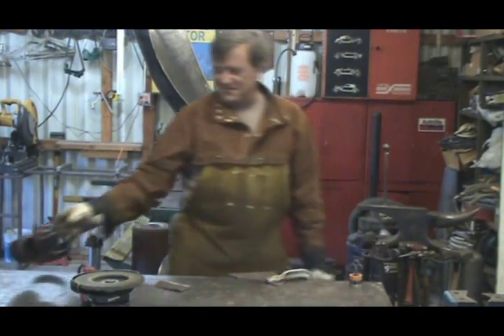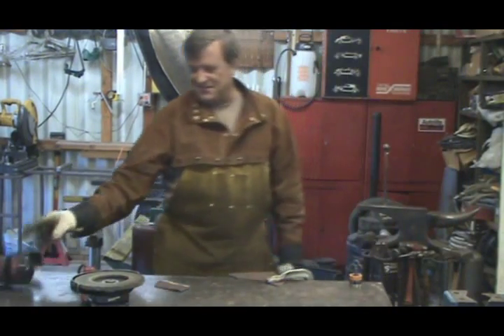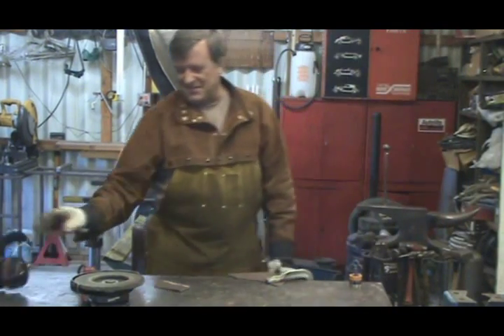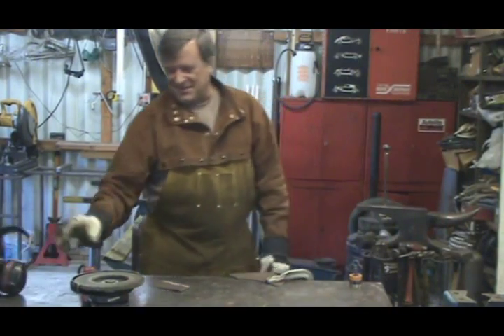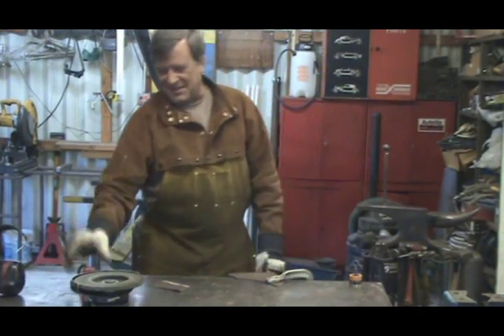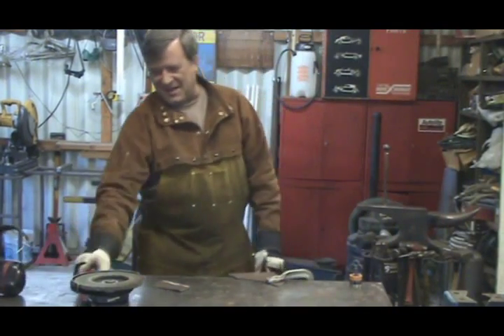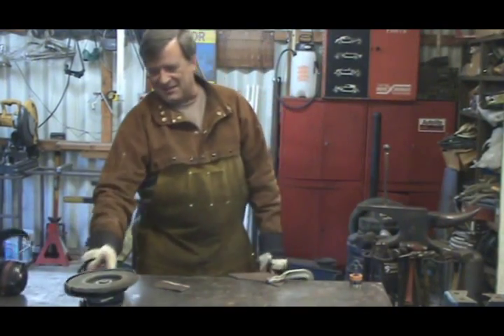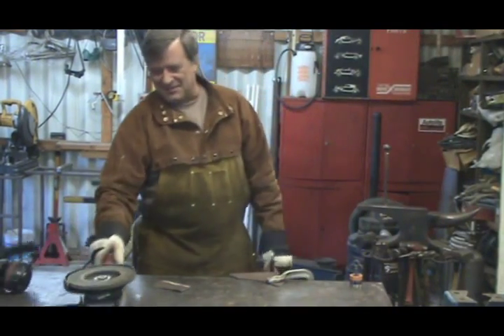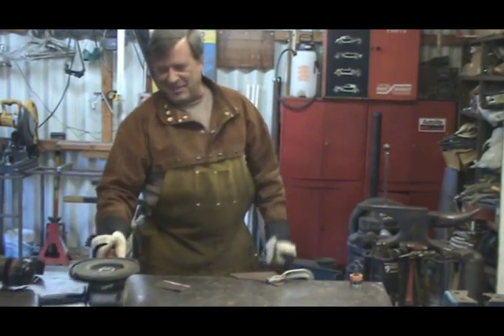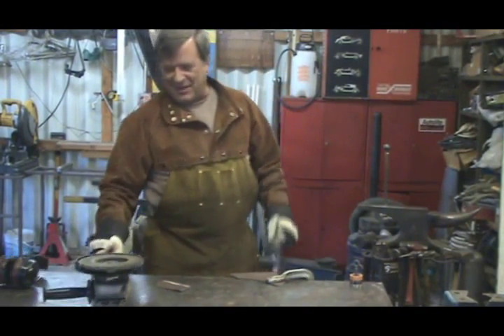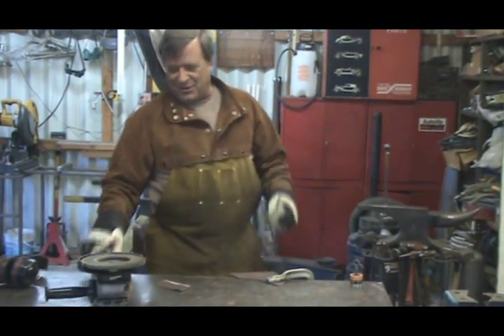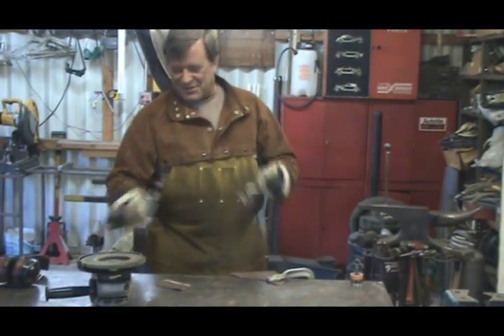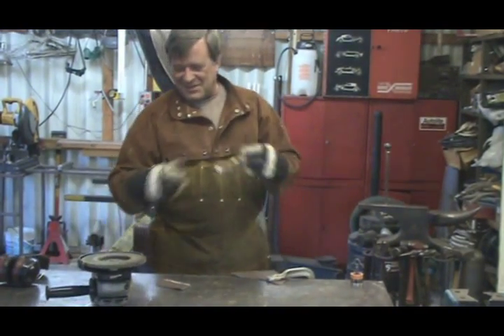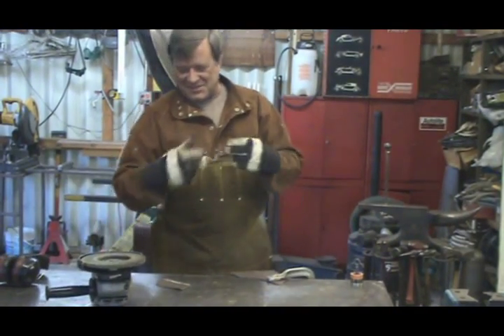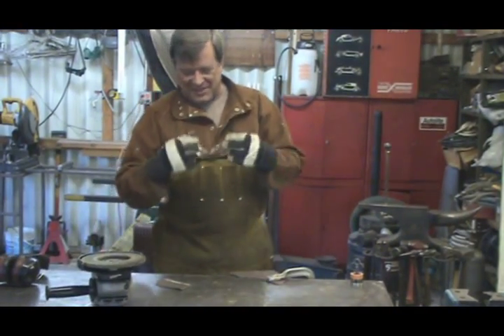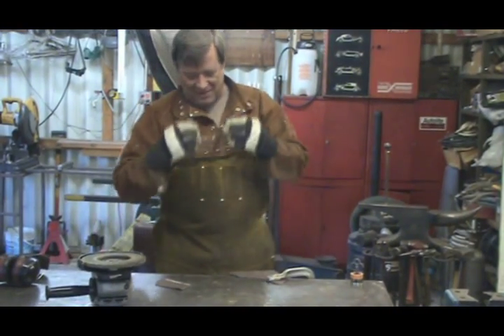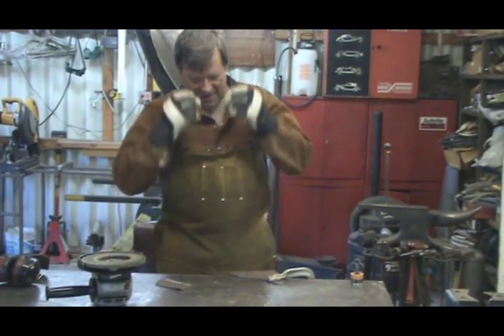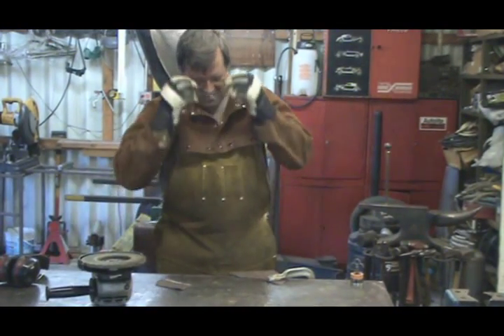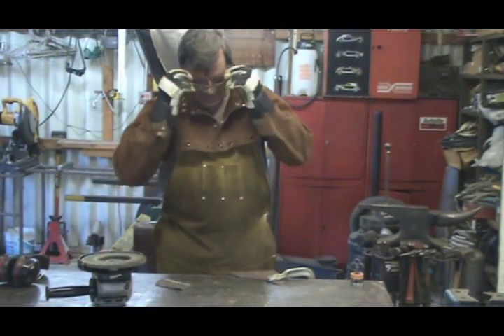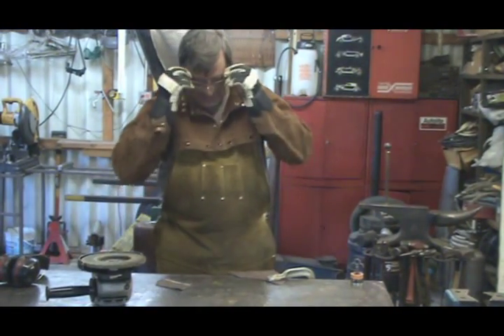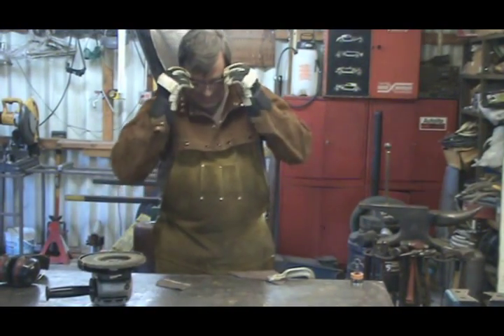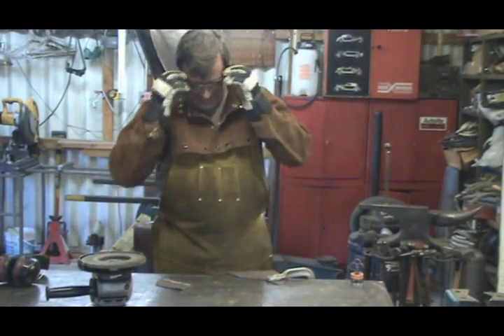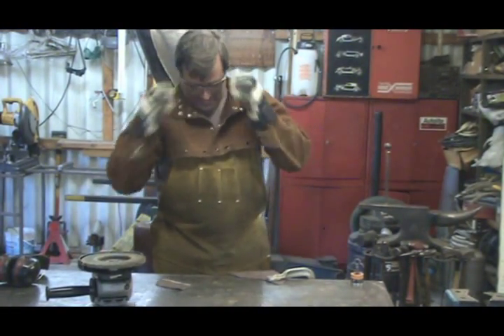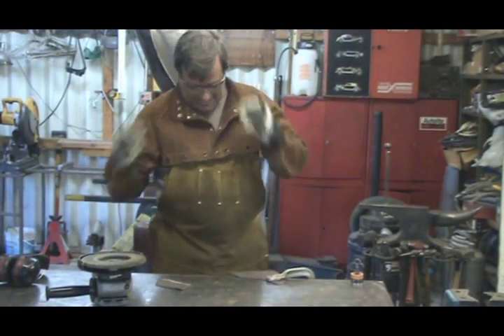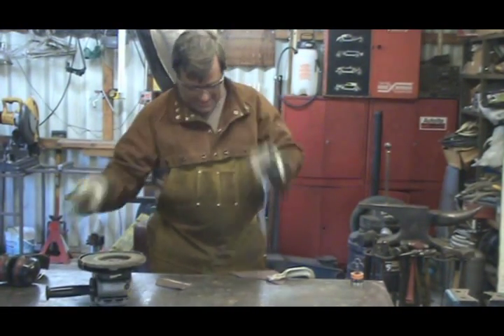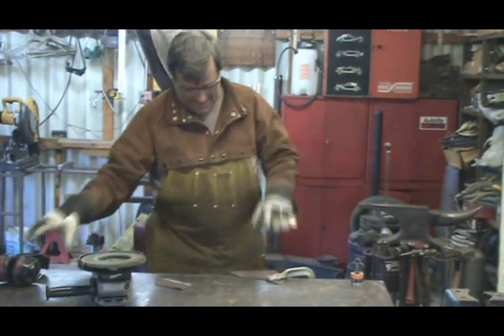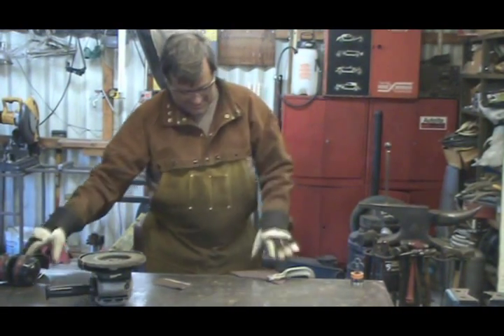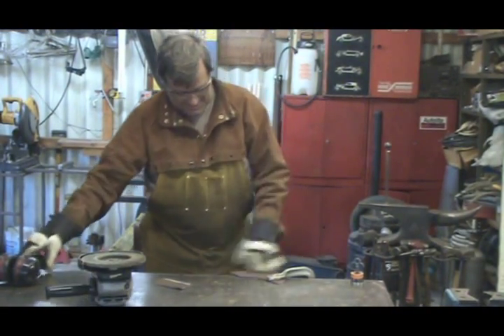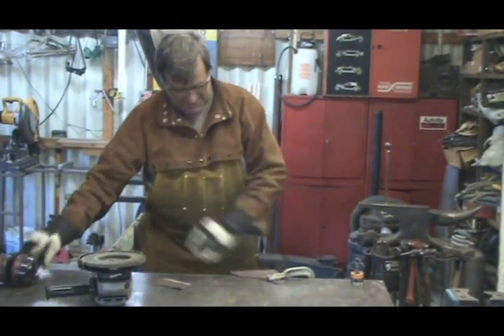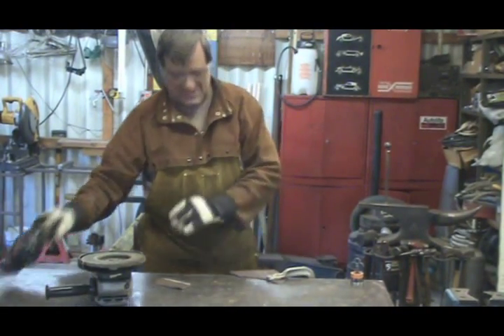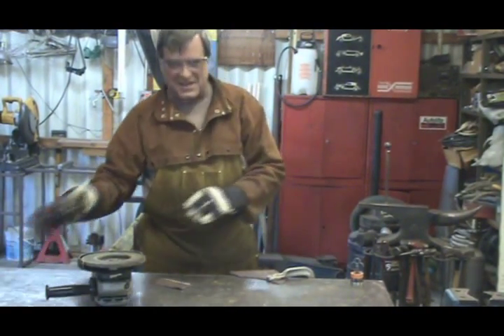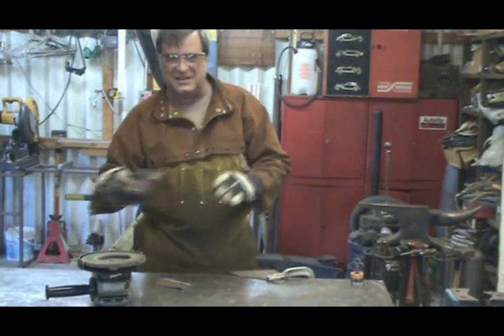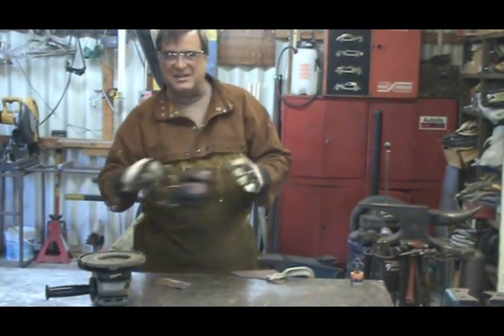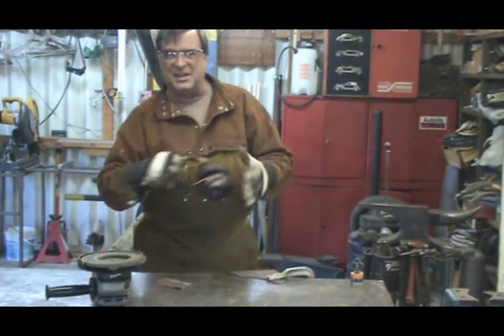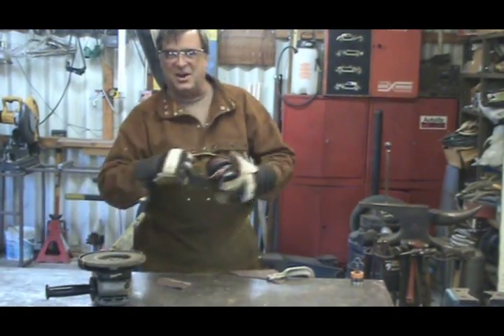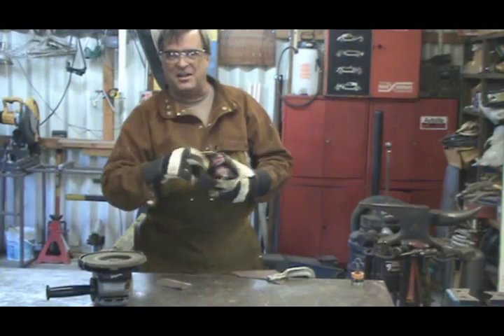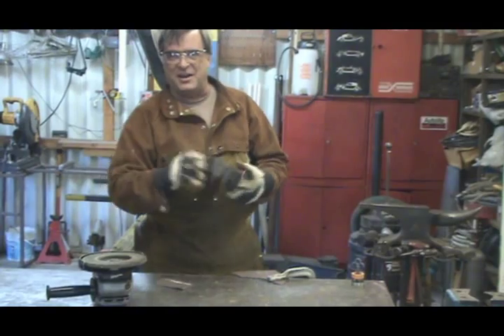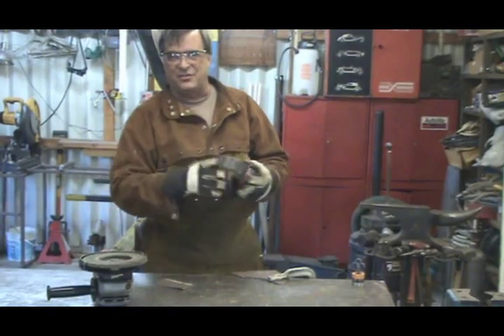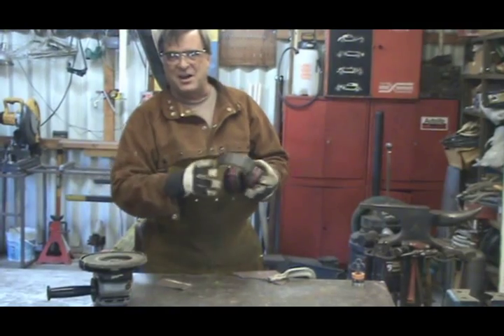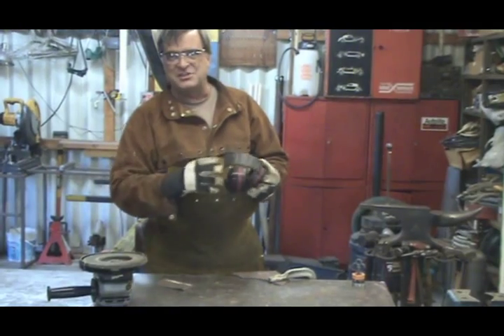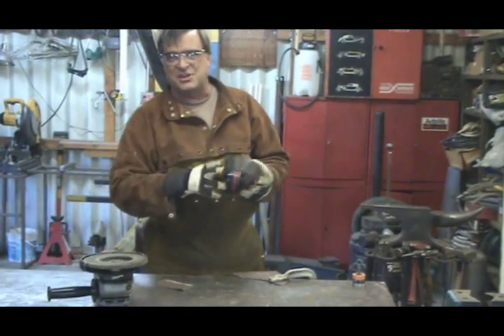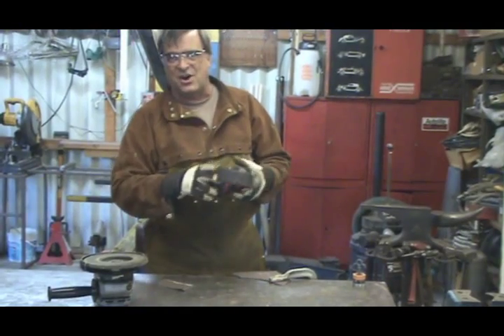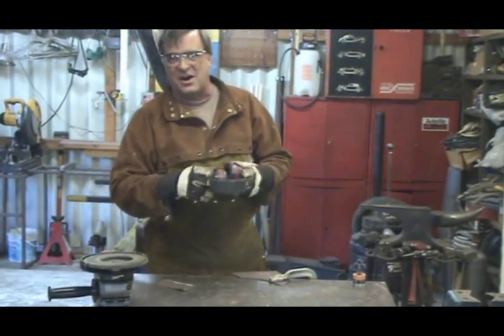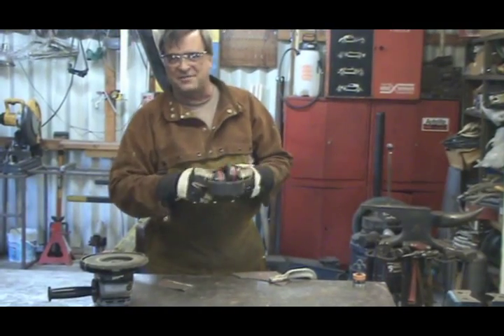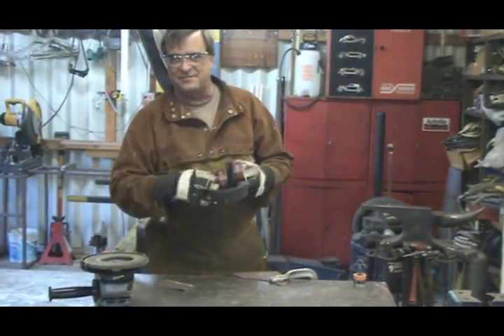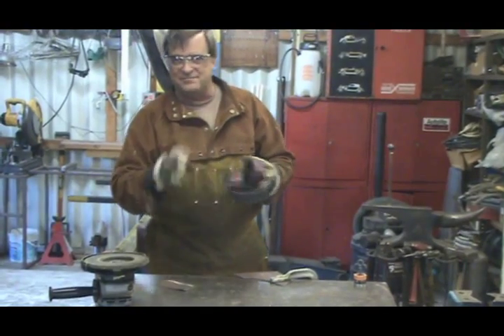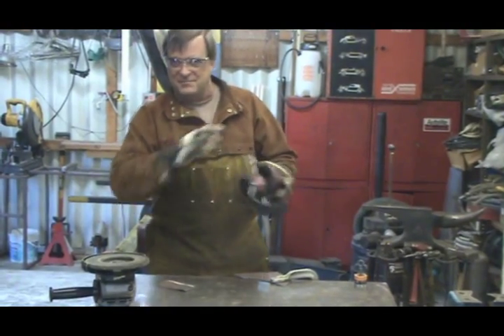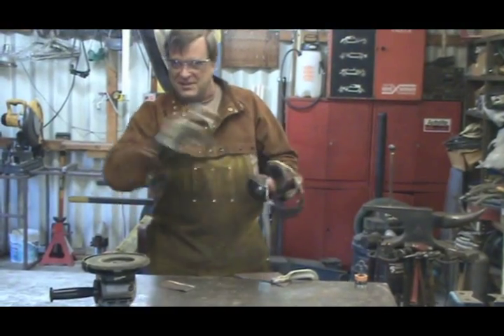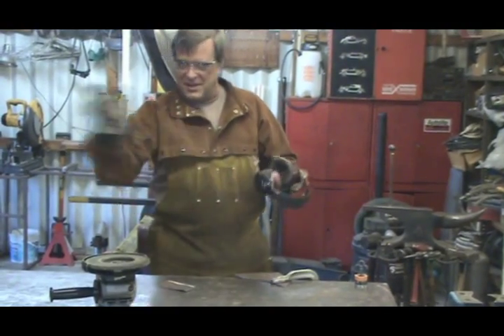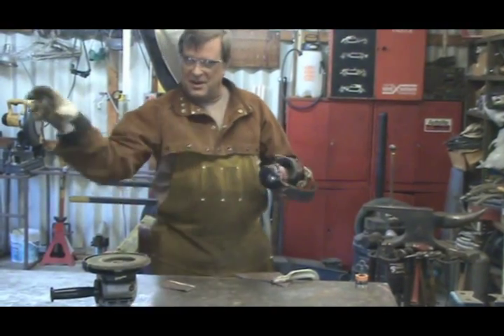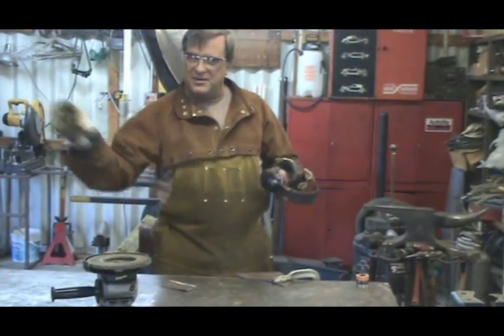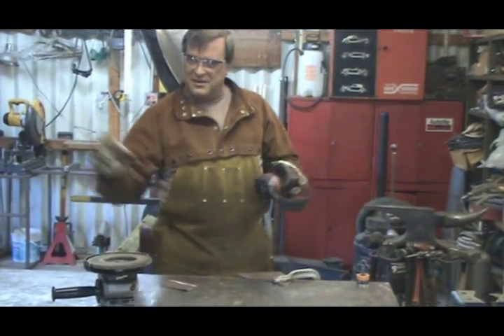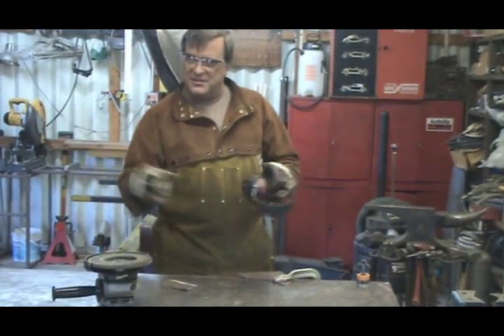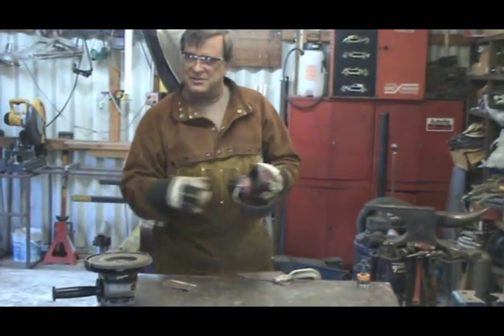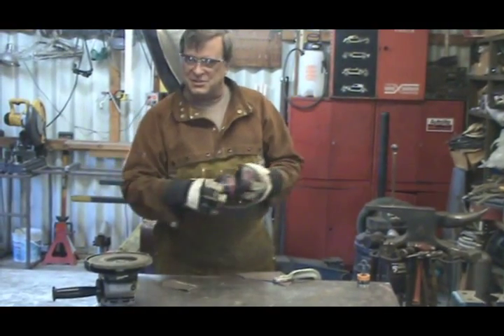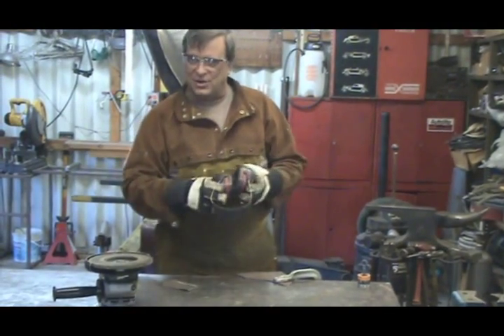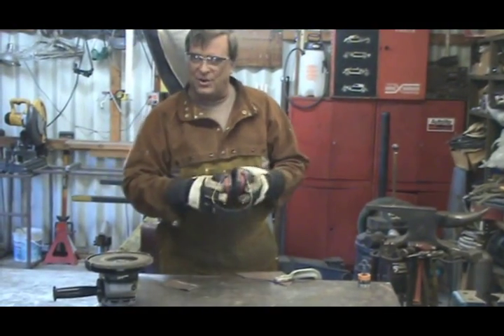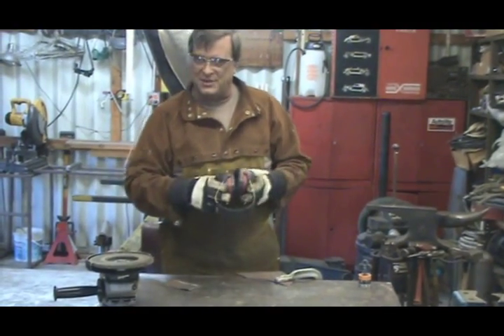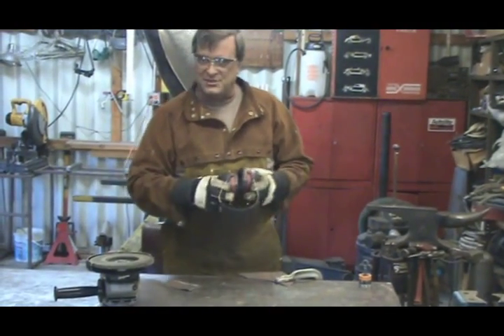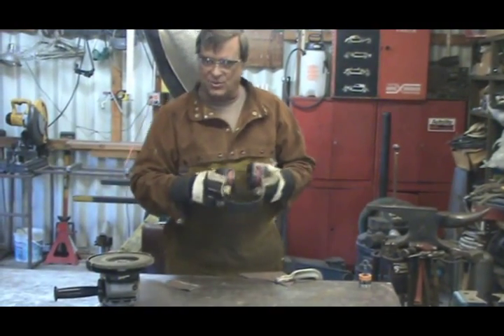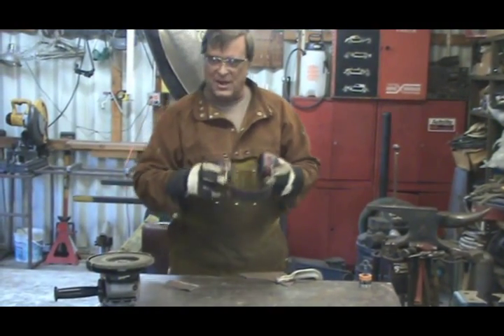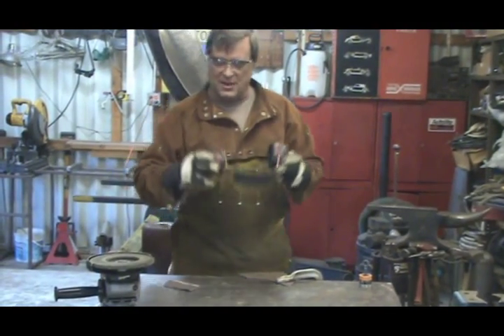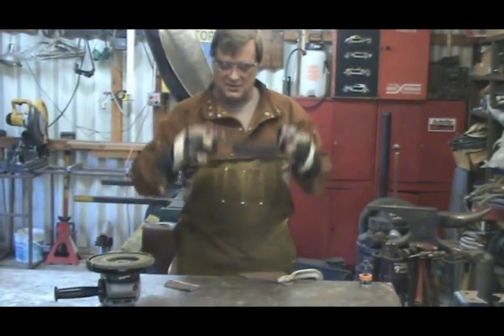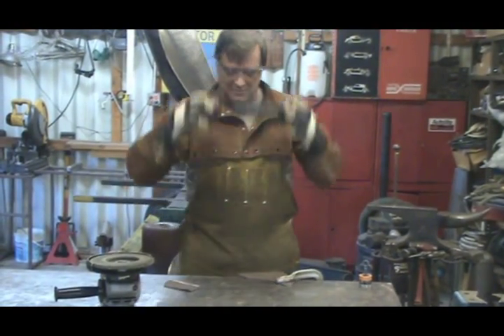So, get on that big old trusty grinder, and you've just got to clean all that rust off of the area that you're going to weld.